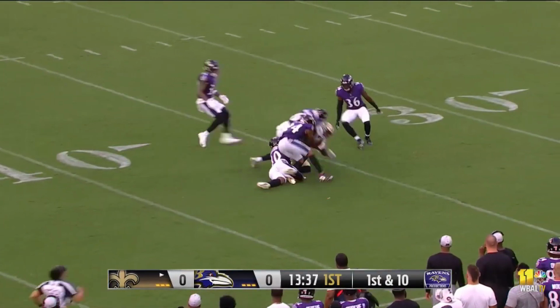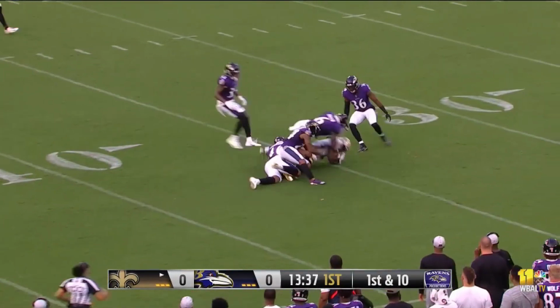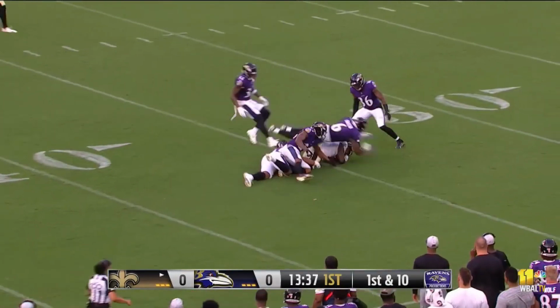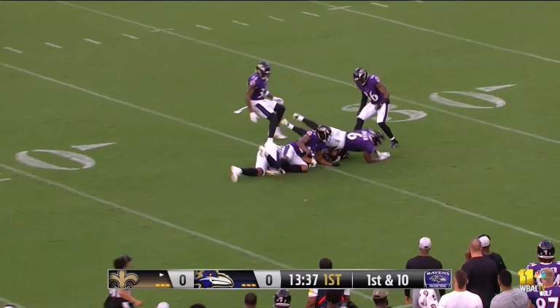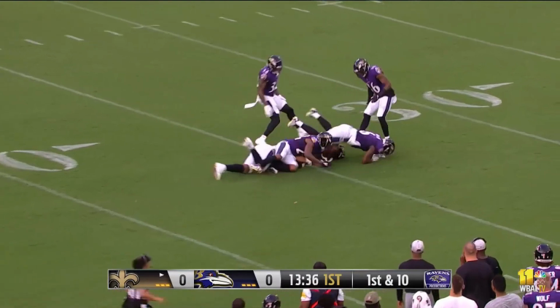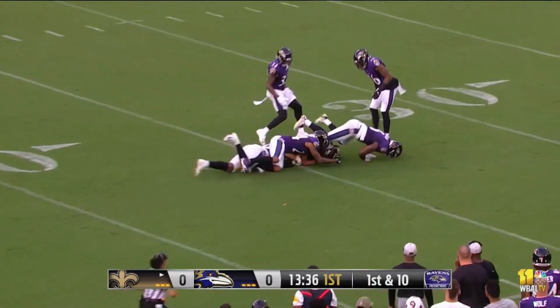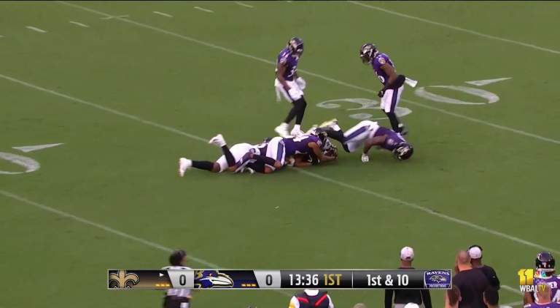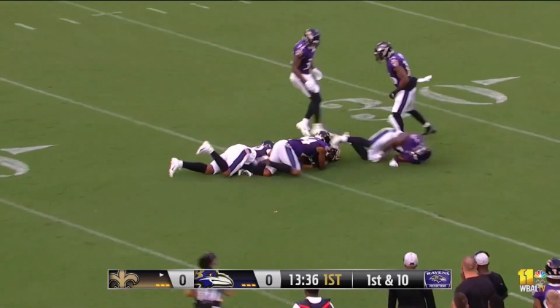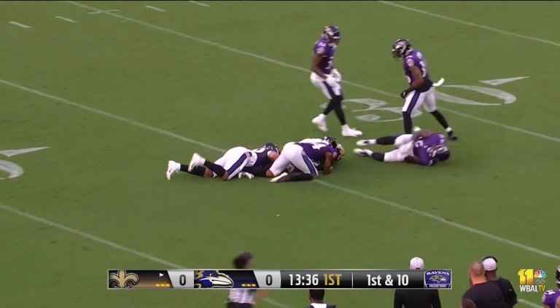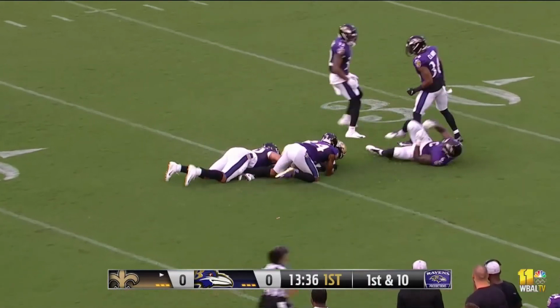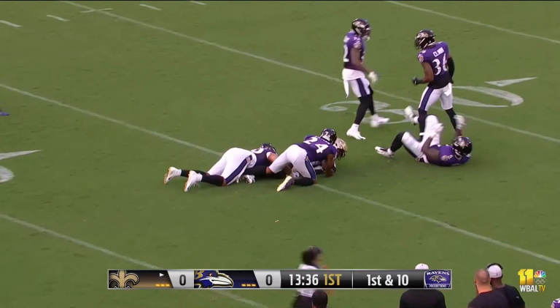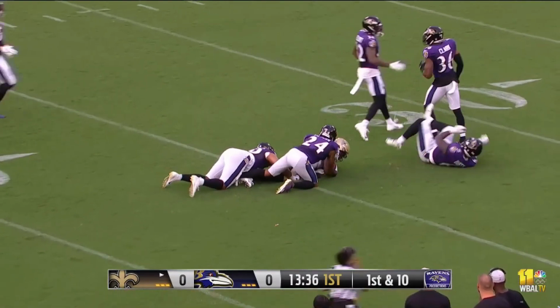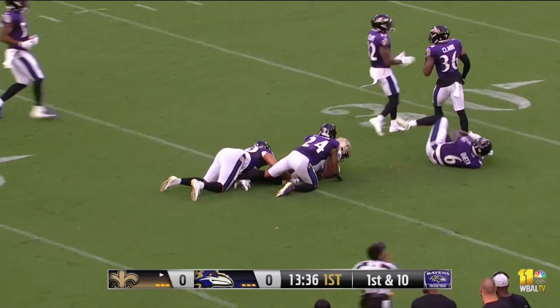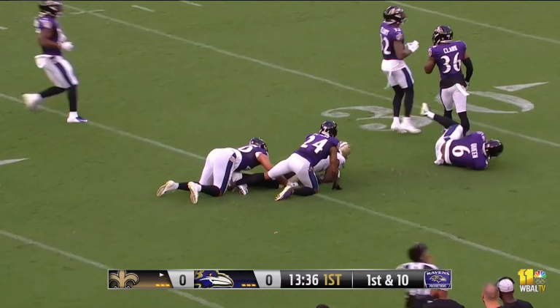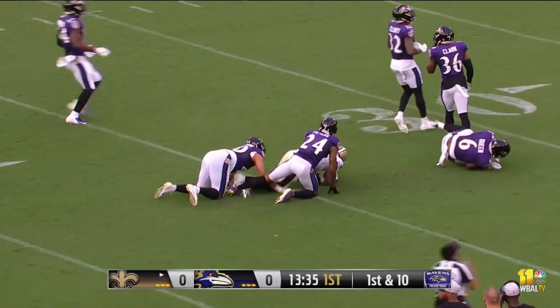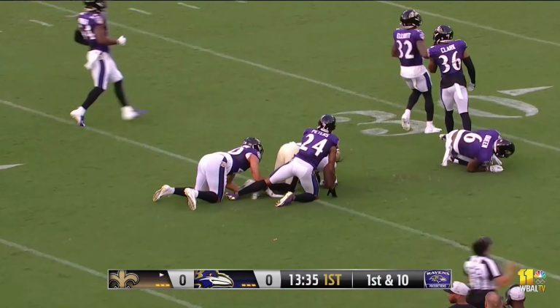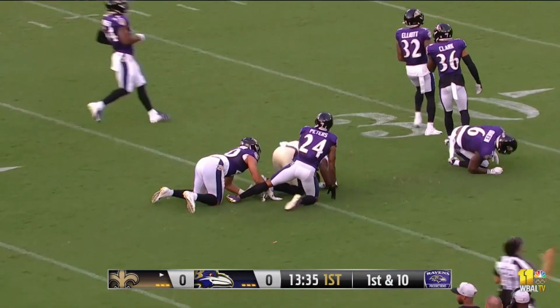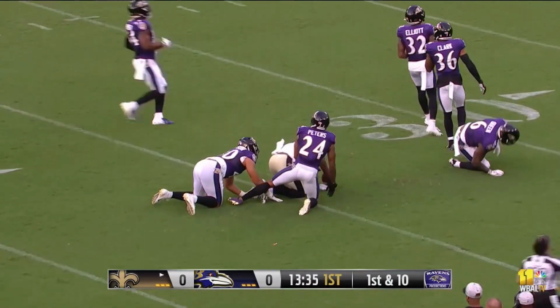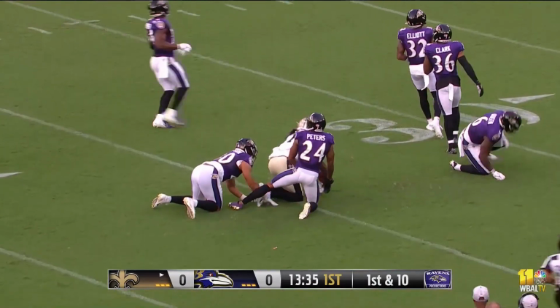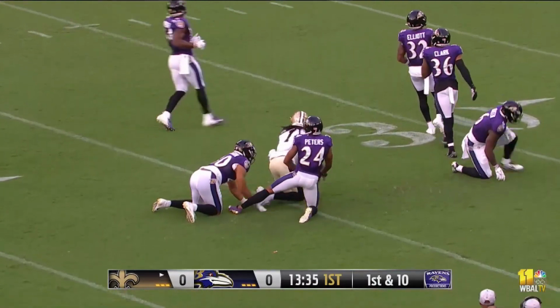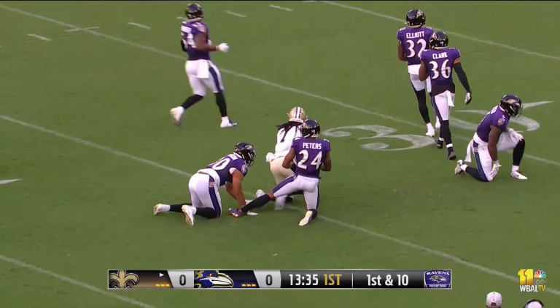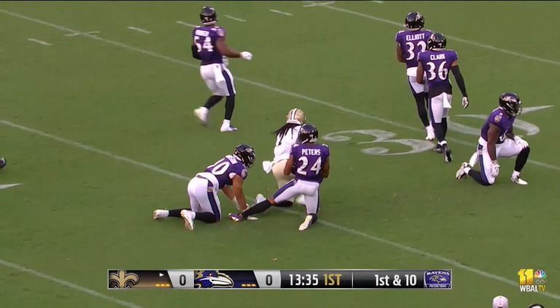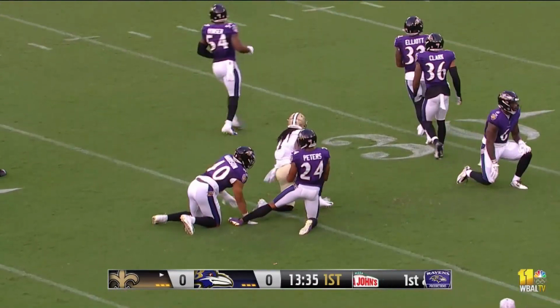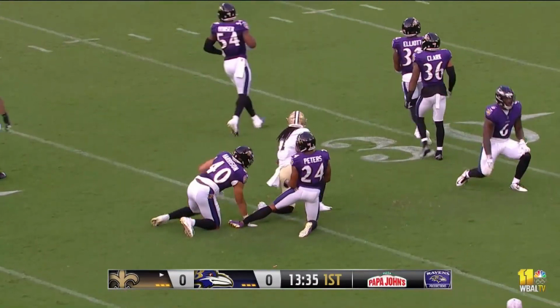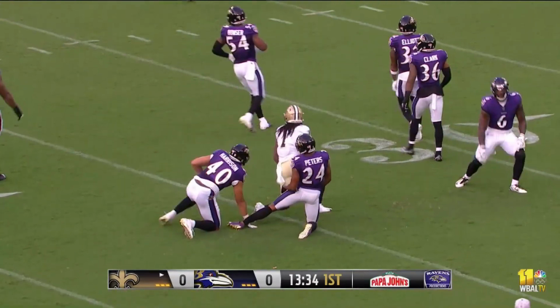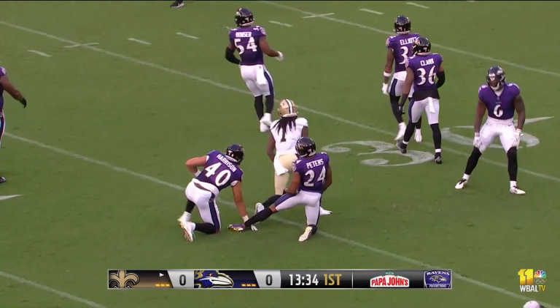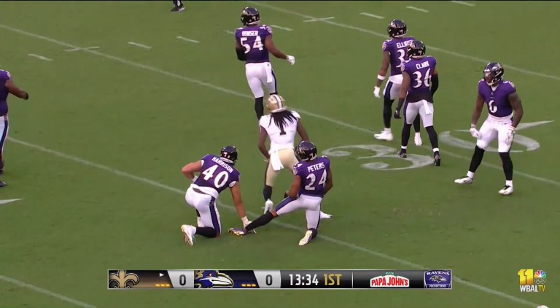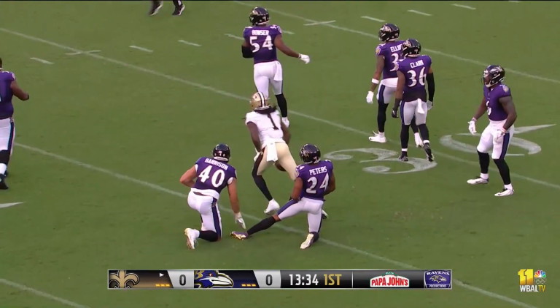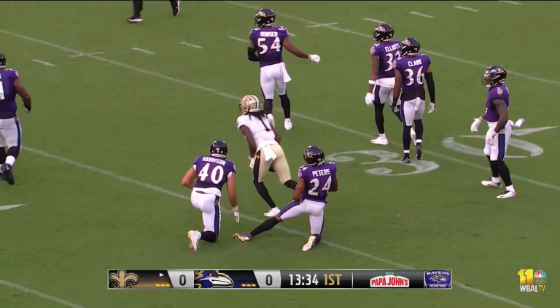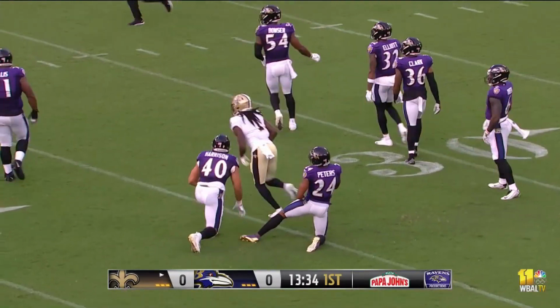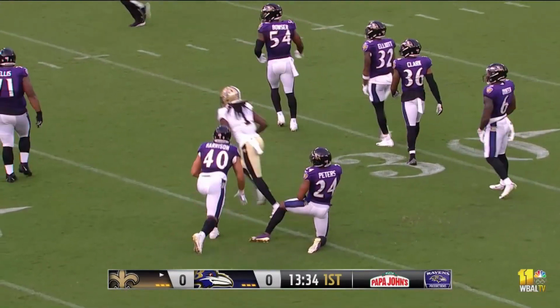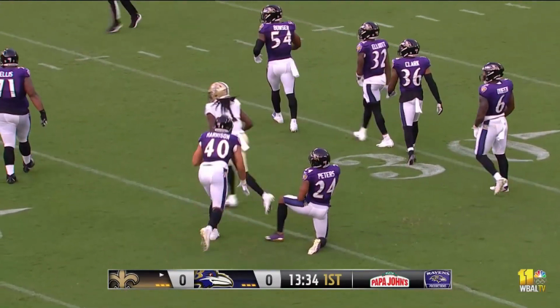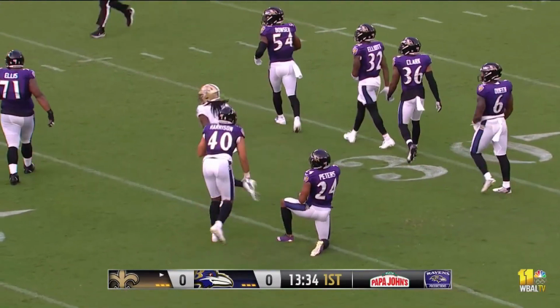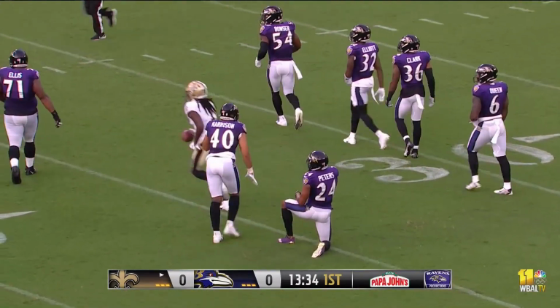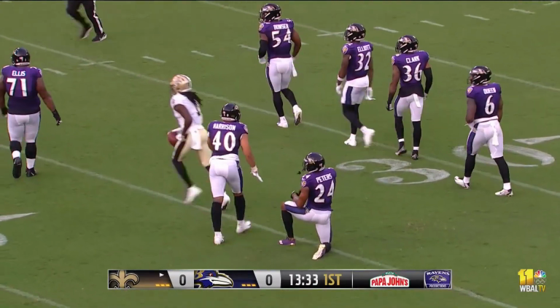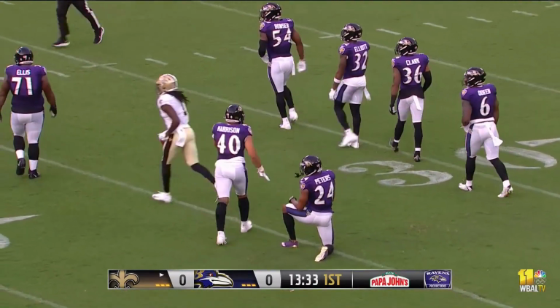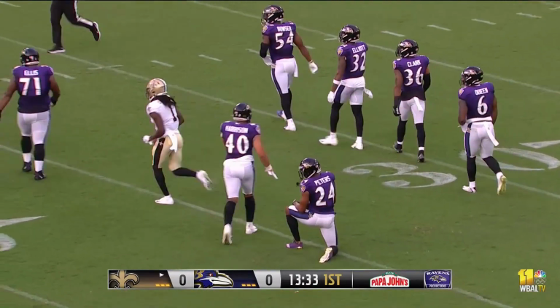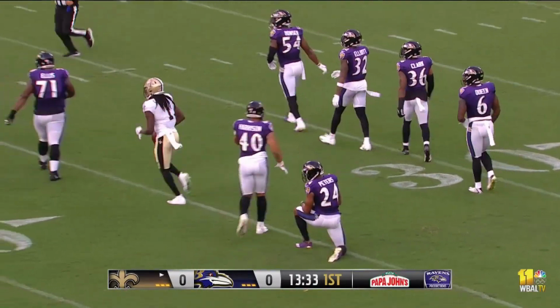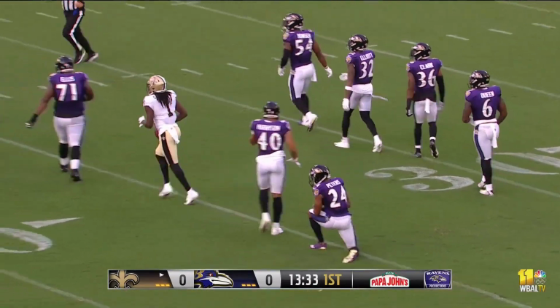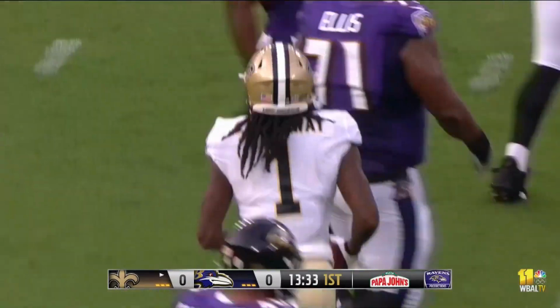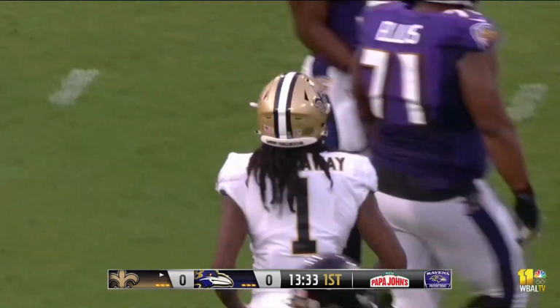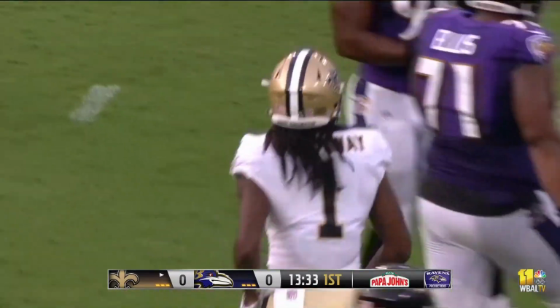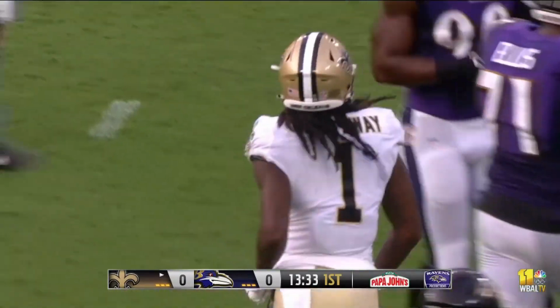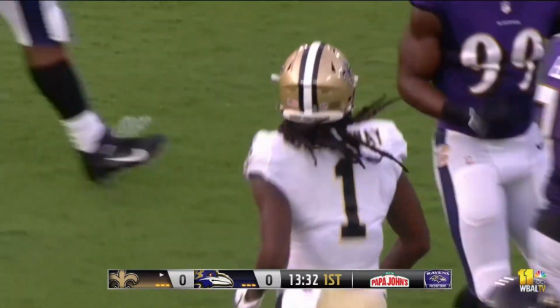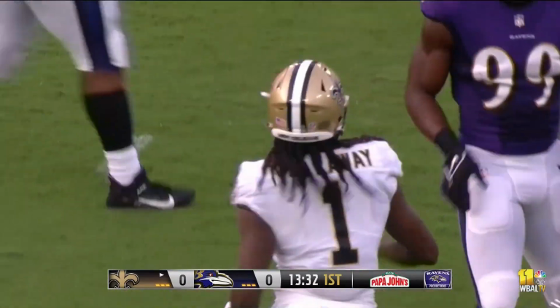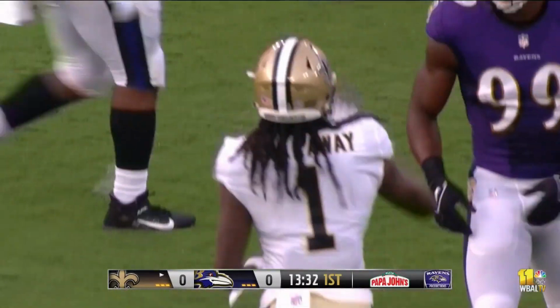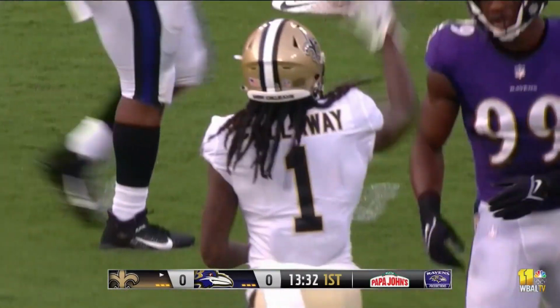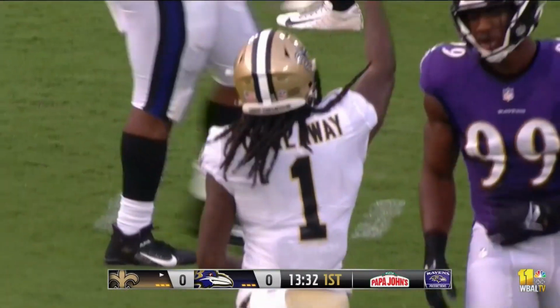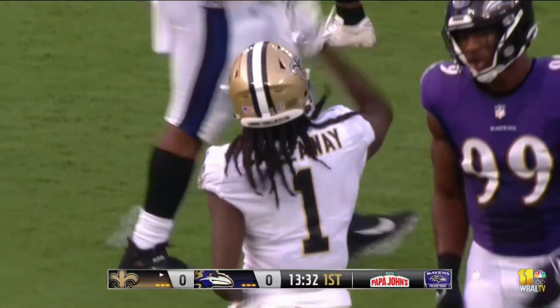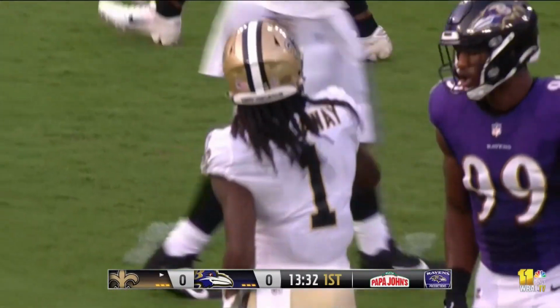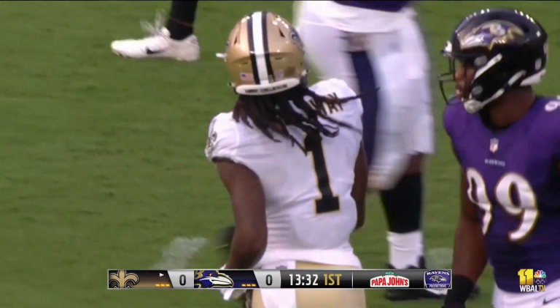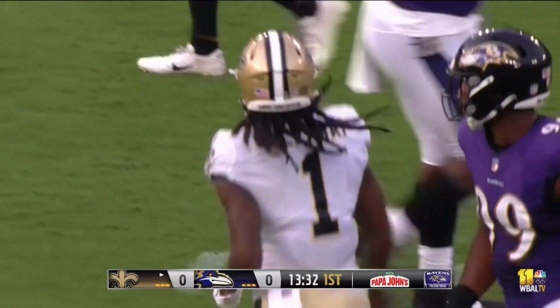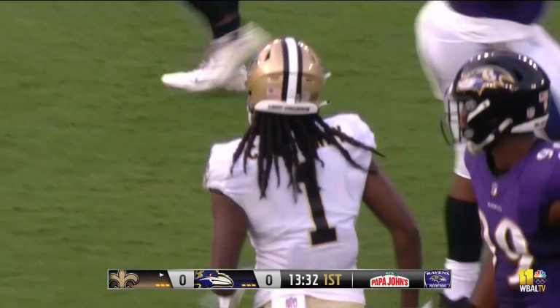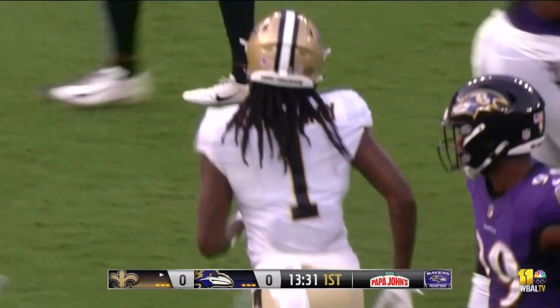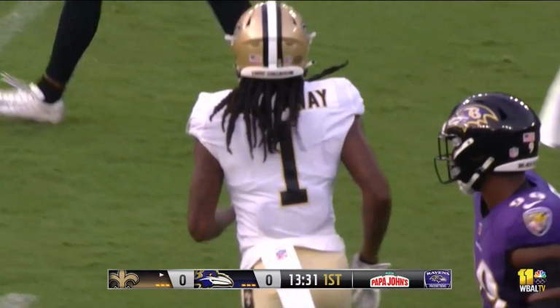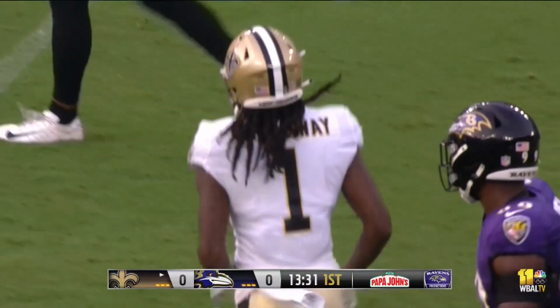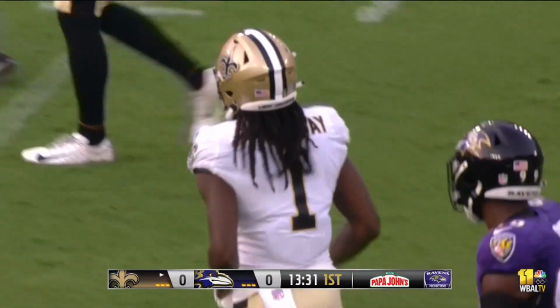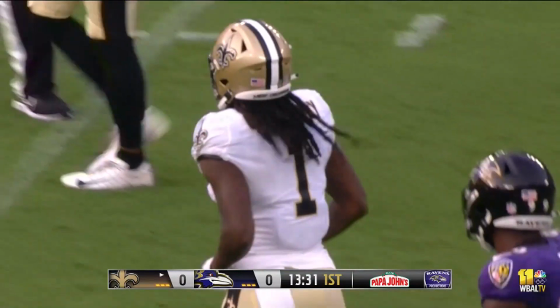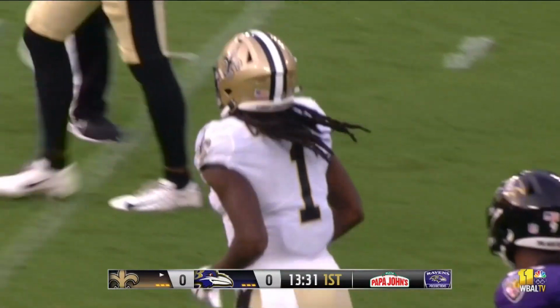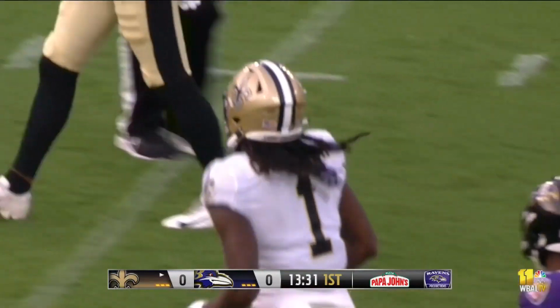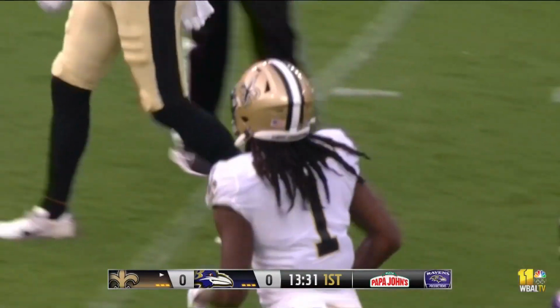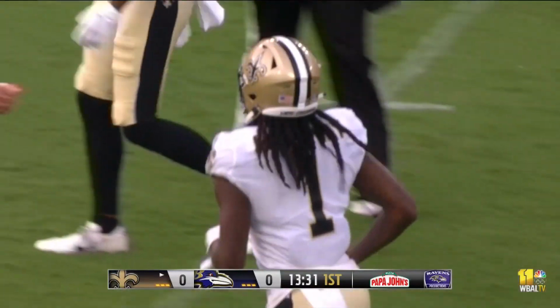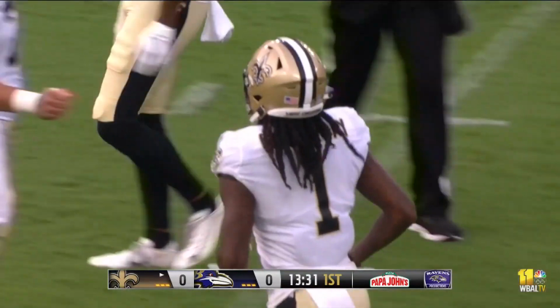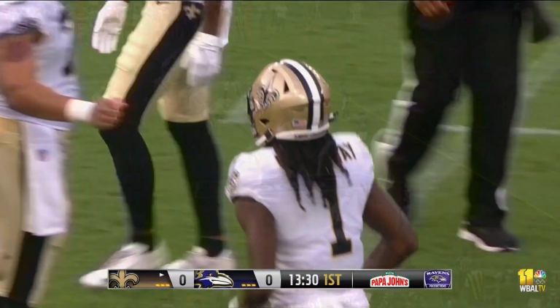And that's Callaway taking down at the Ravens' 35-yard line. And the Saints move into Ravens' territory for the first time tonight.